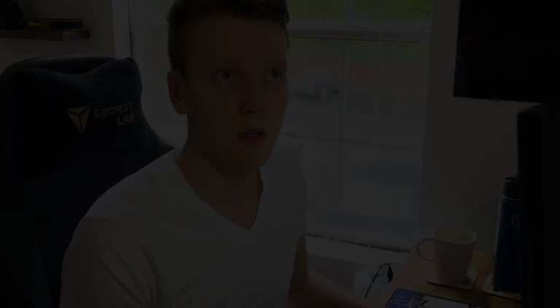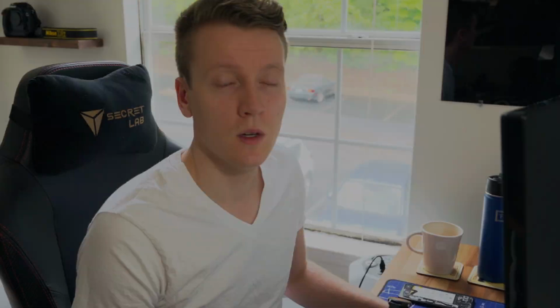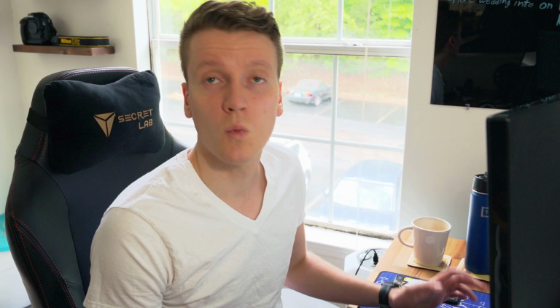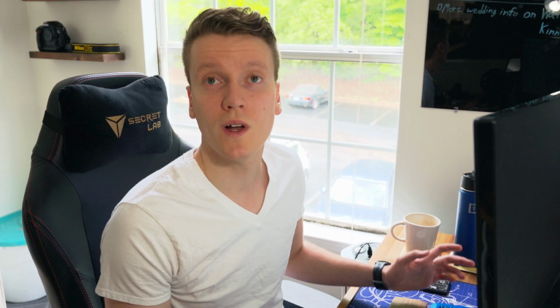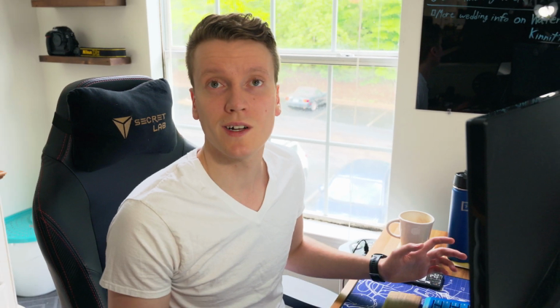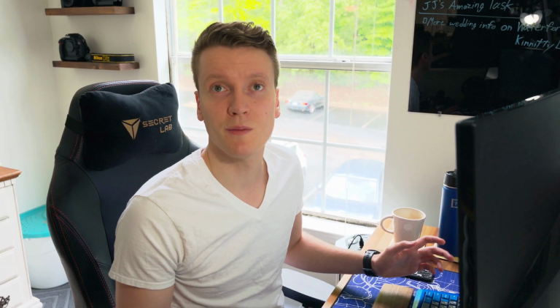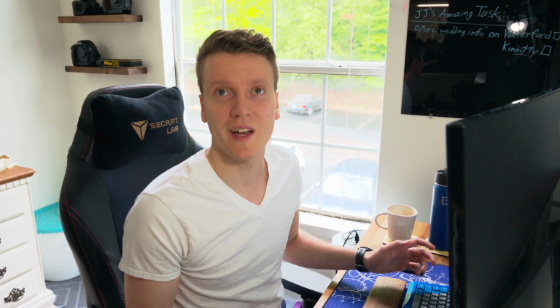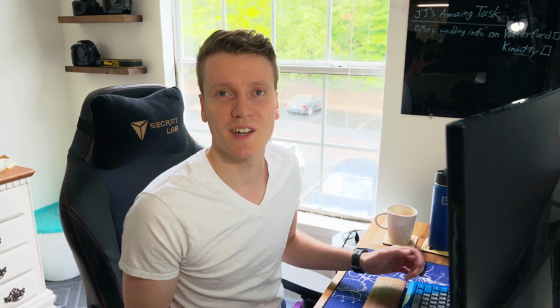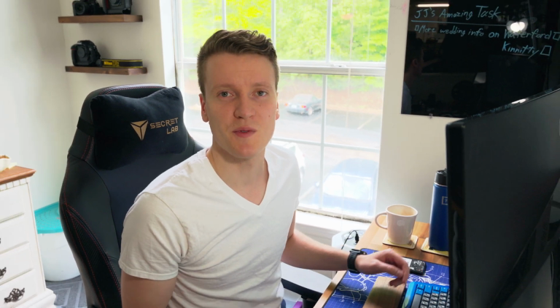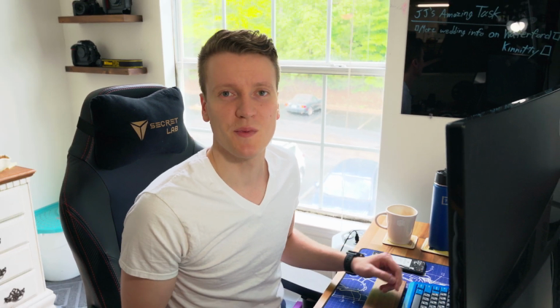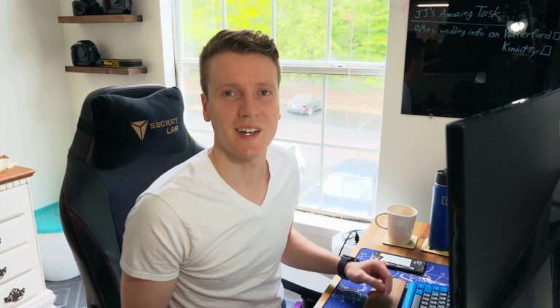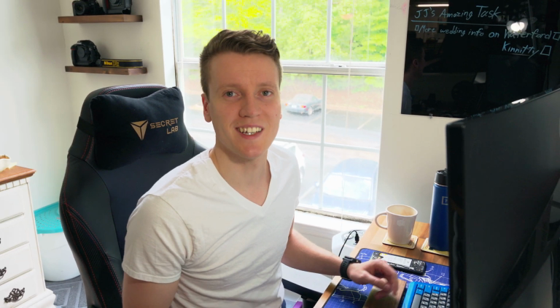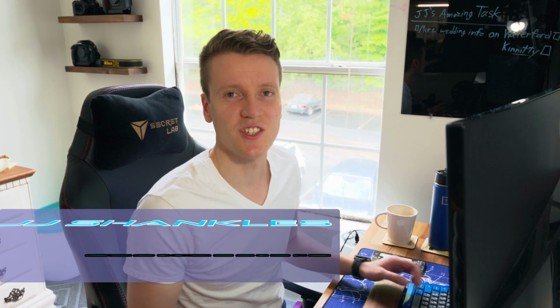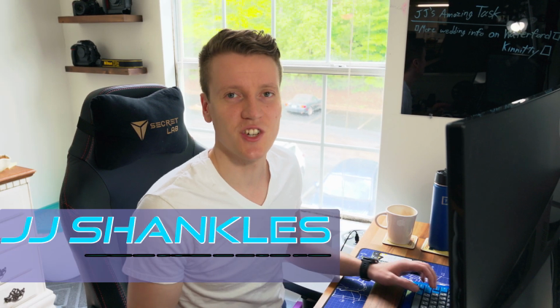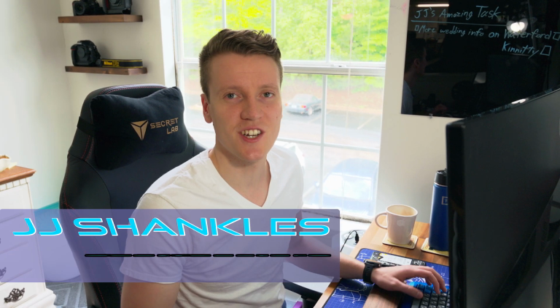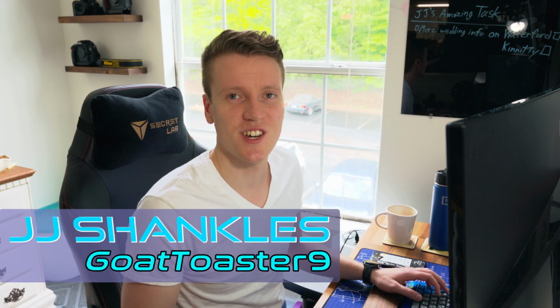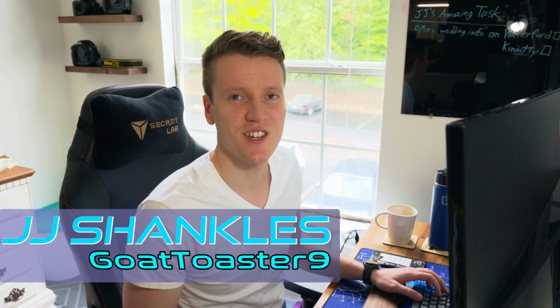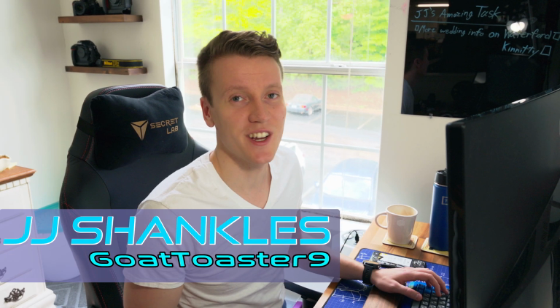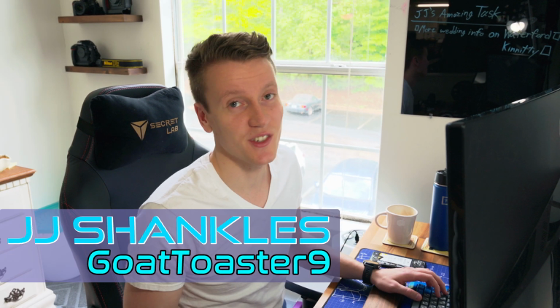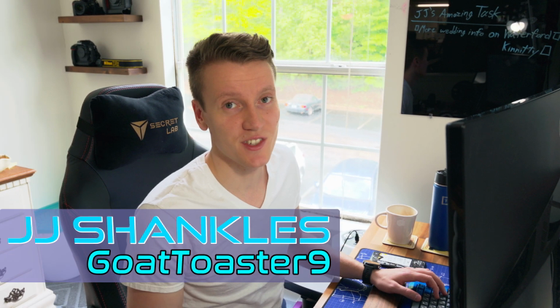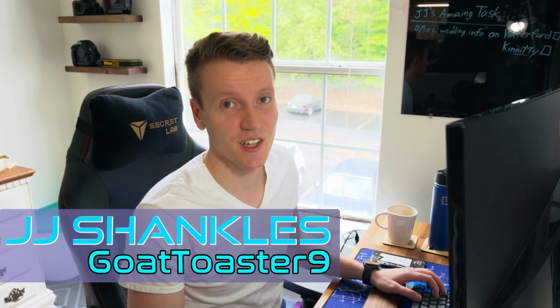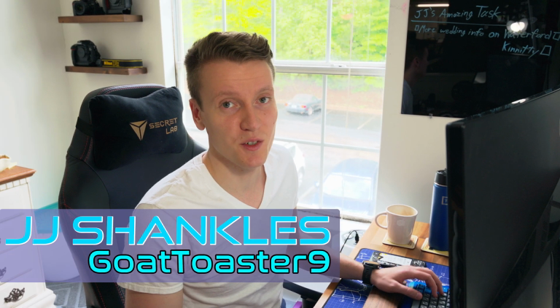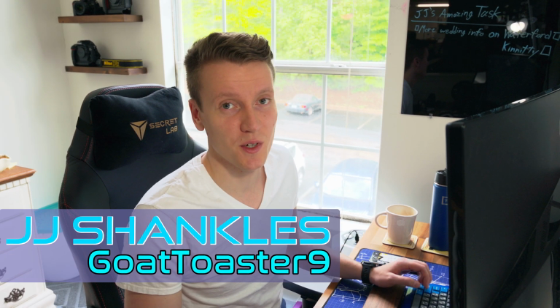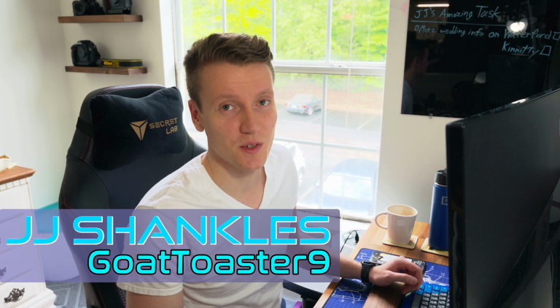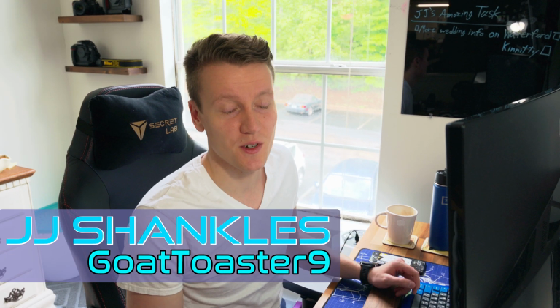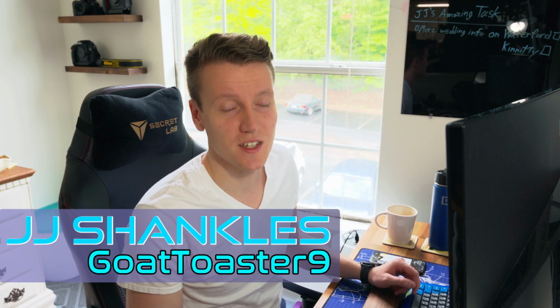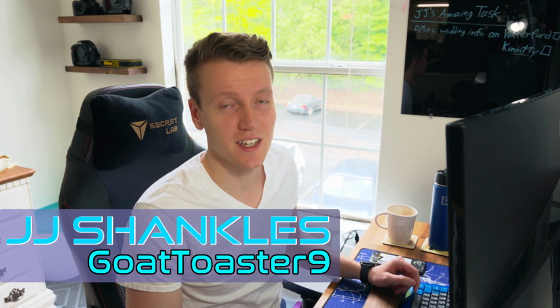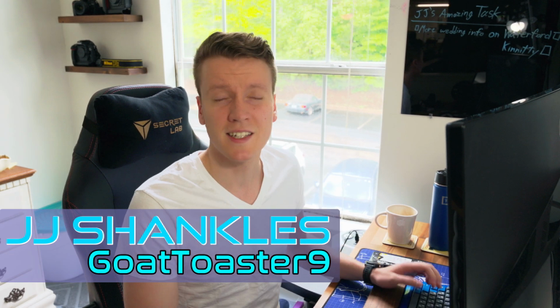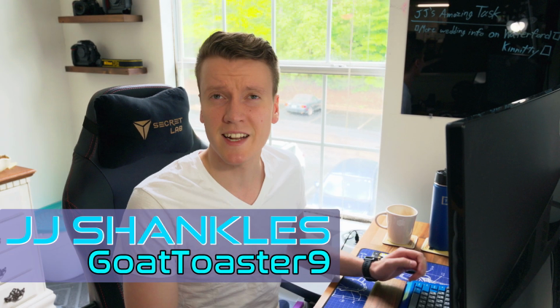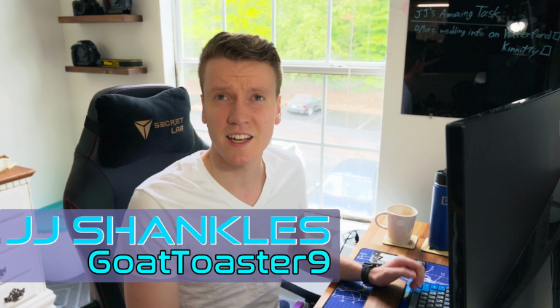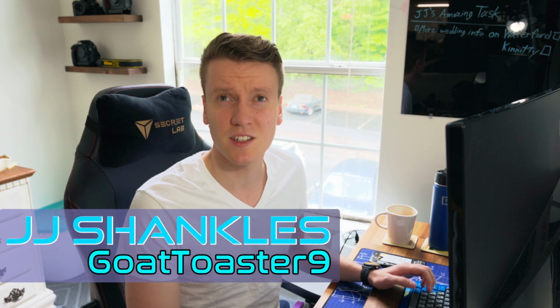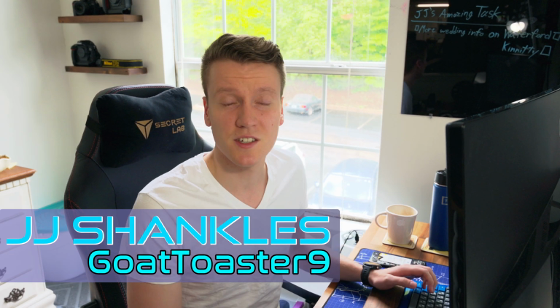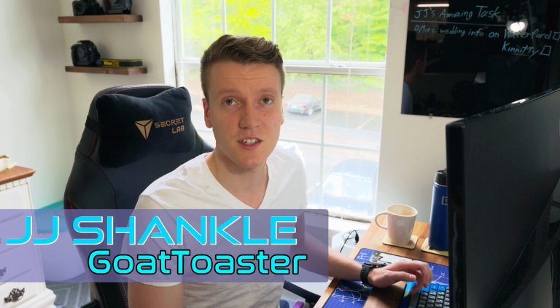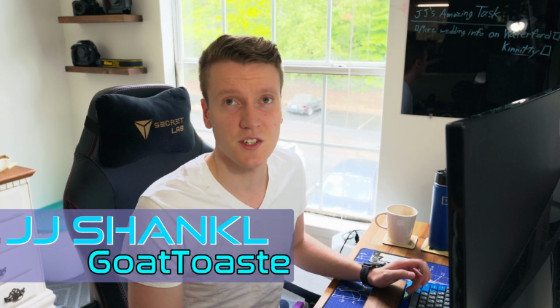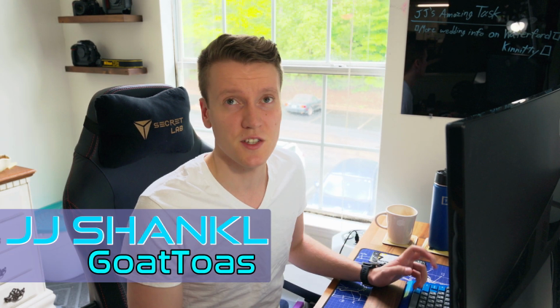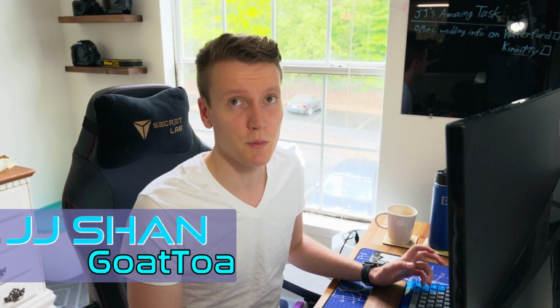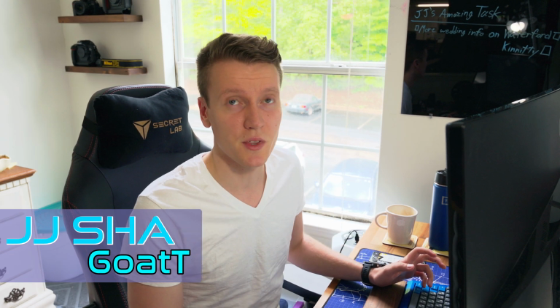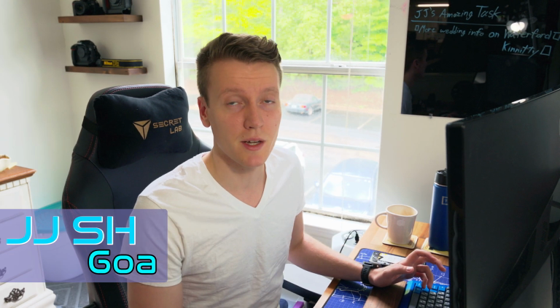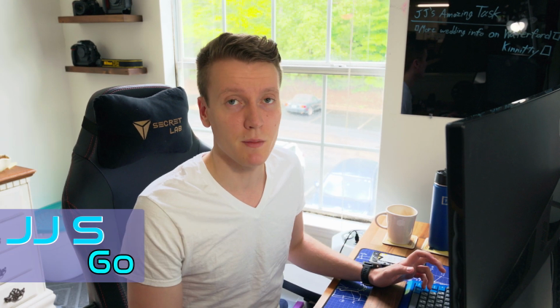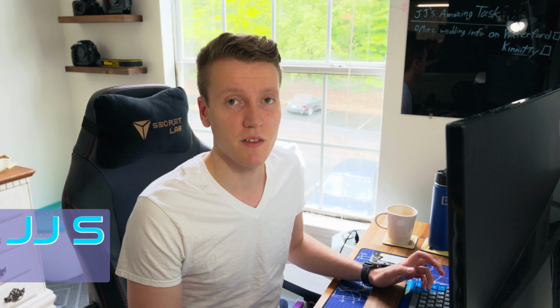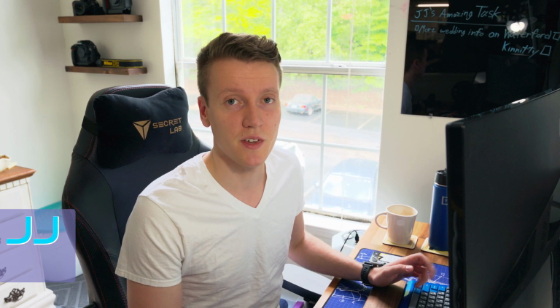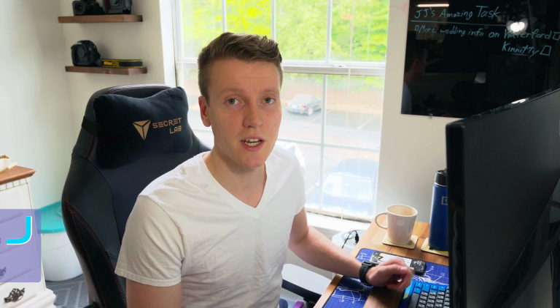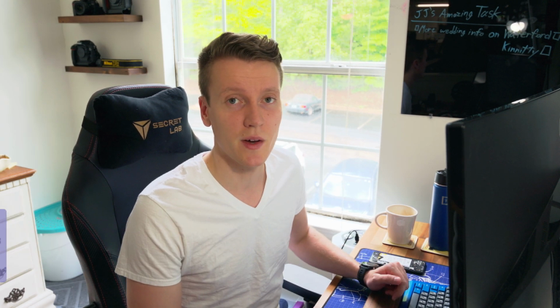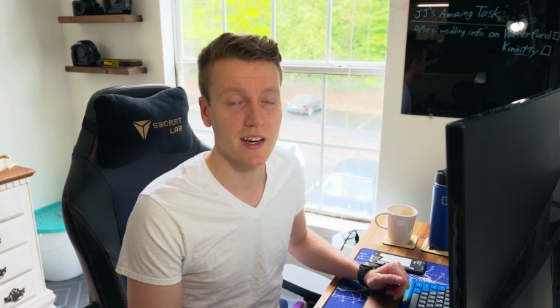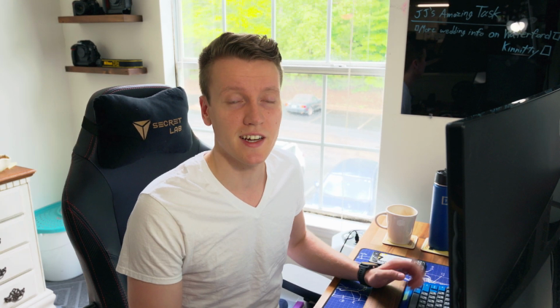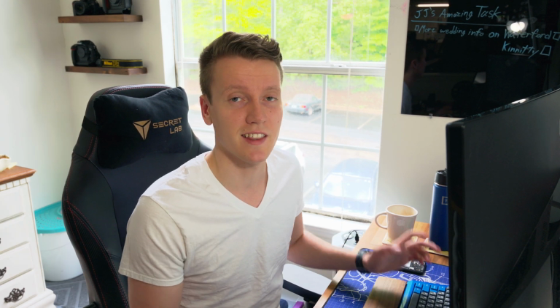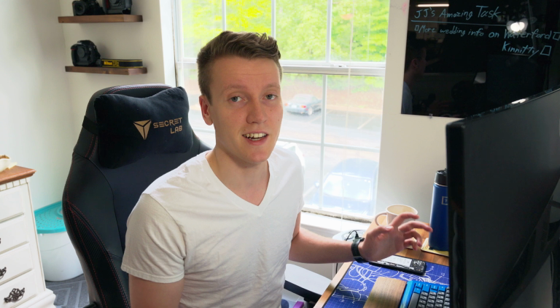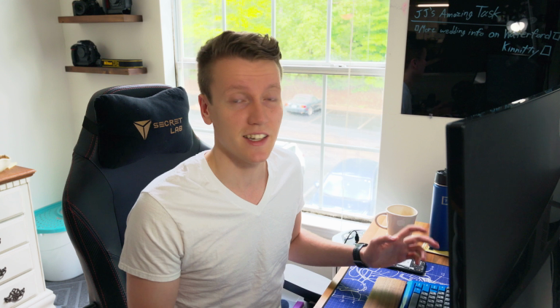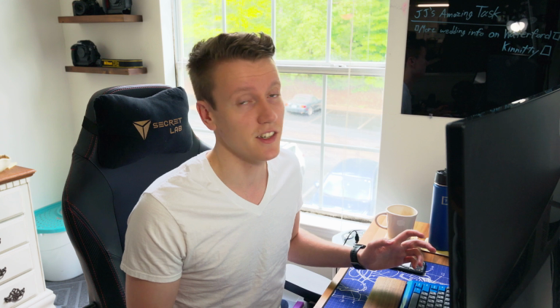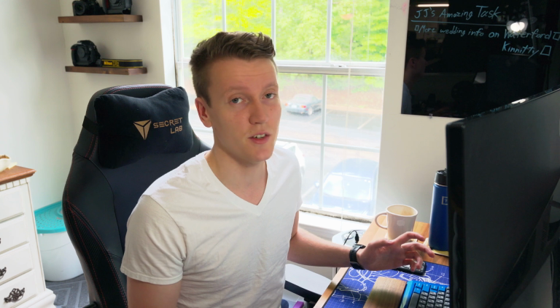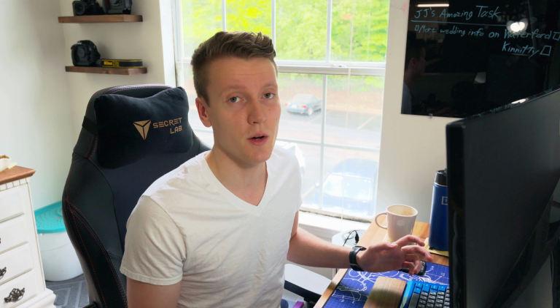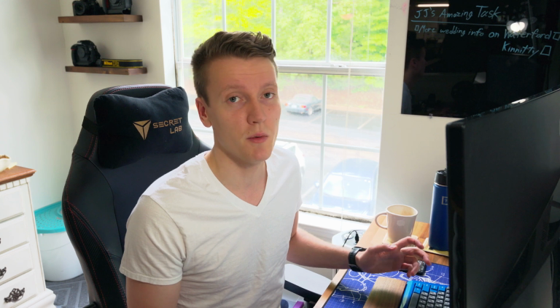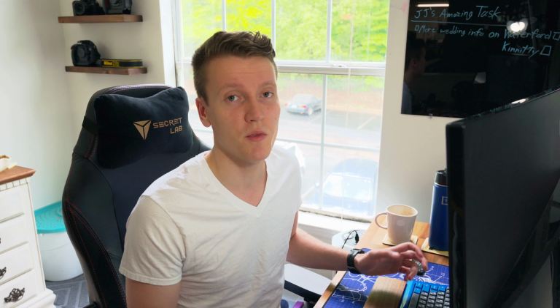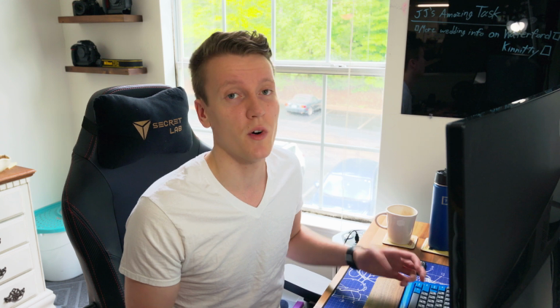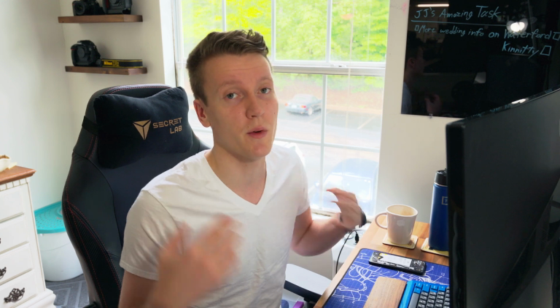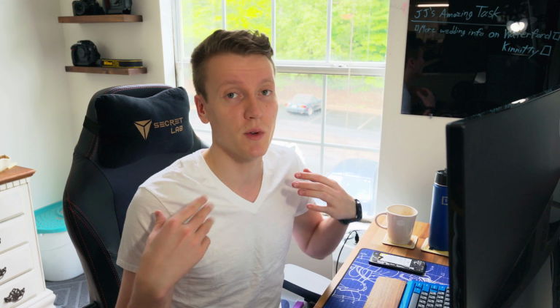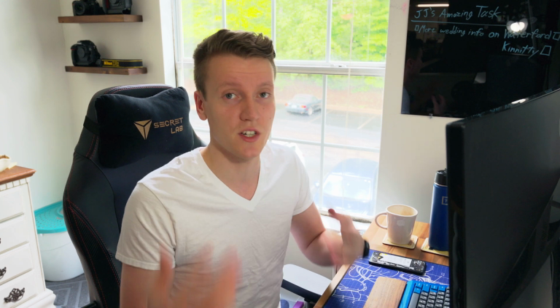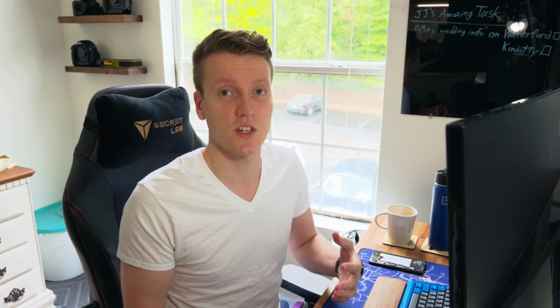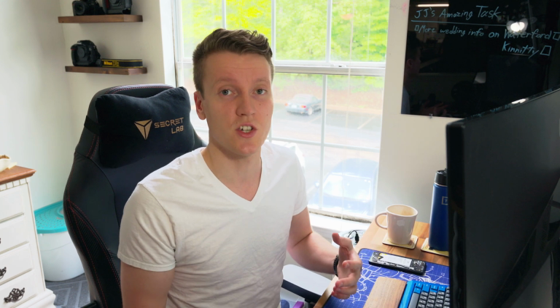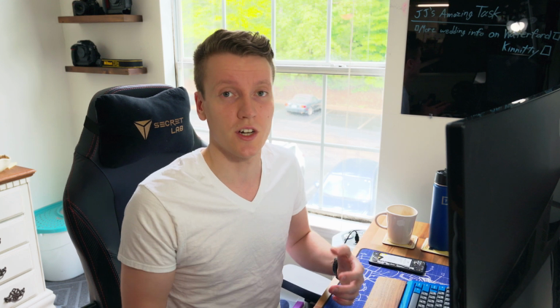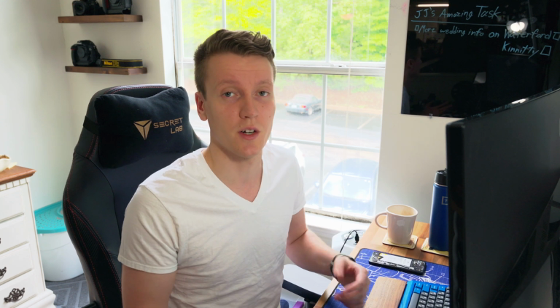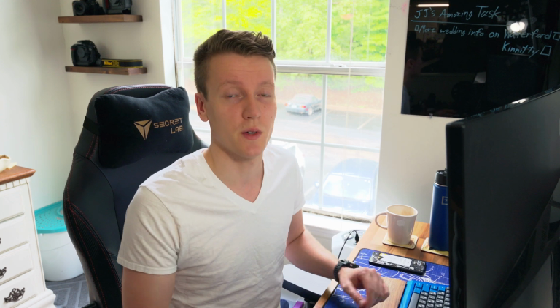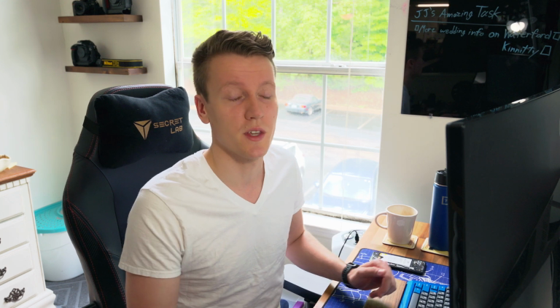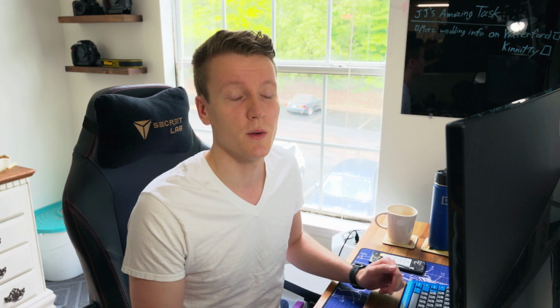Welcome back everybody. JJ Shankles the Goat Toasters here. Today I learned such a simple thing about video editing that I didn't know before and I wanted to share it with you.